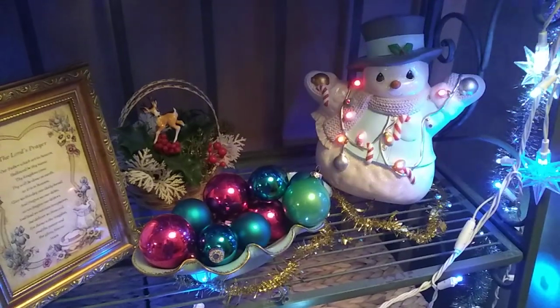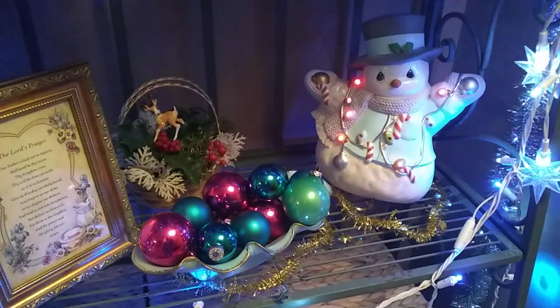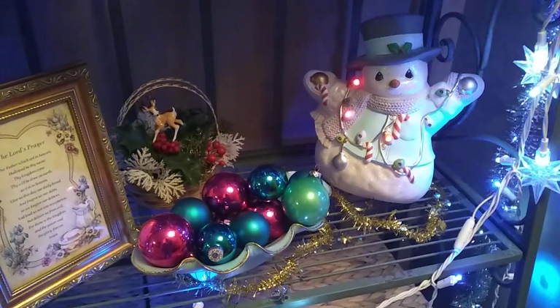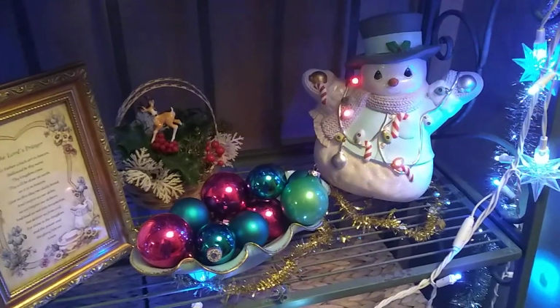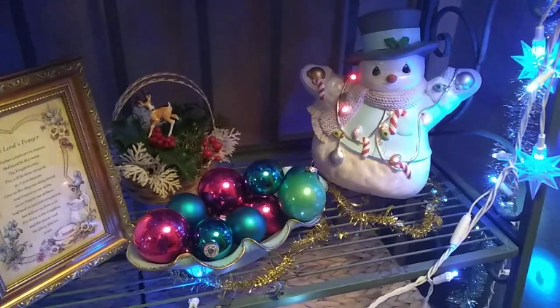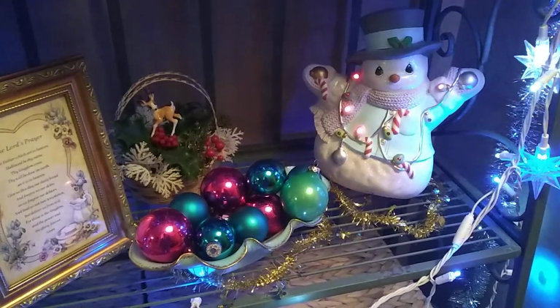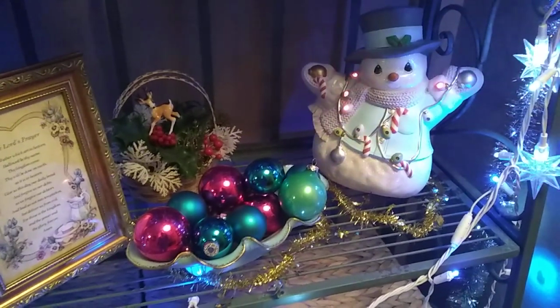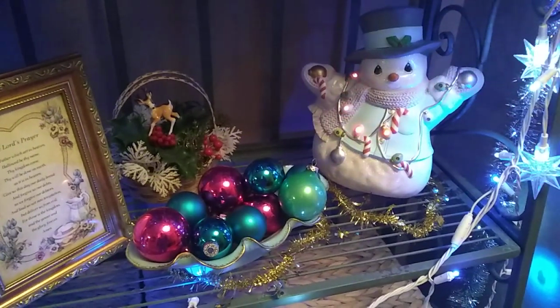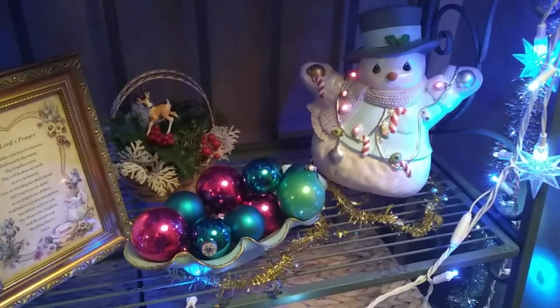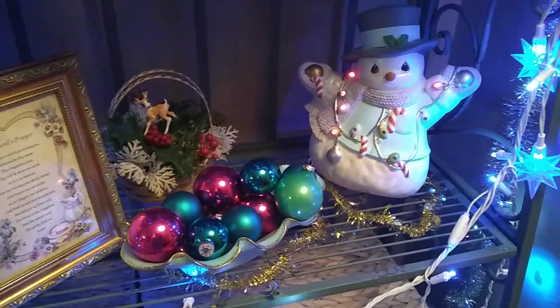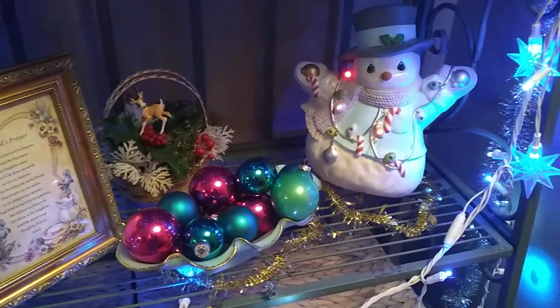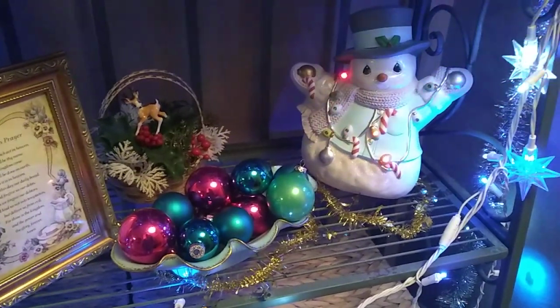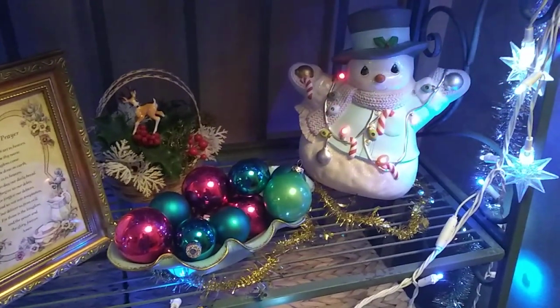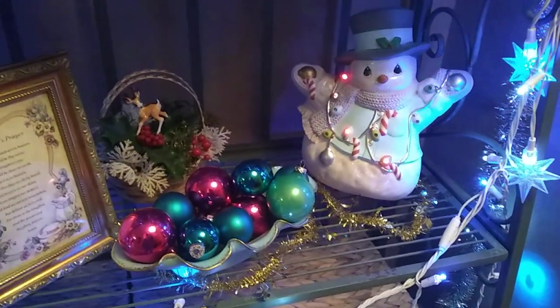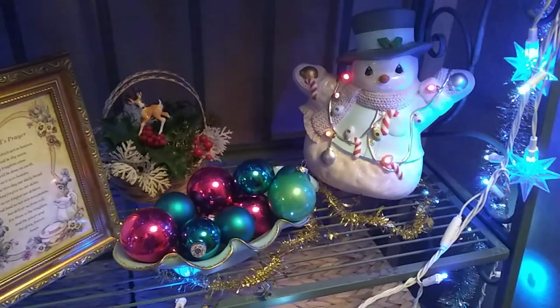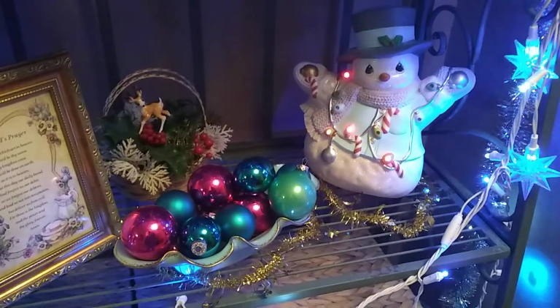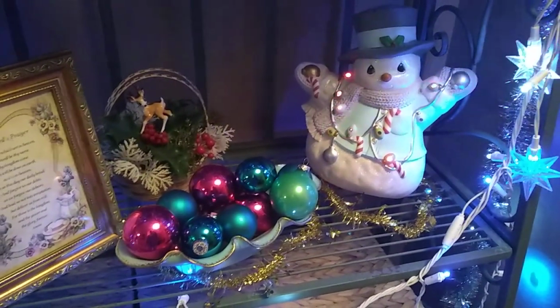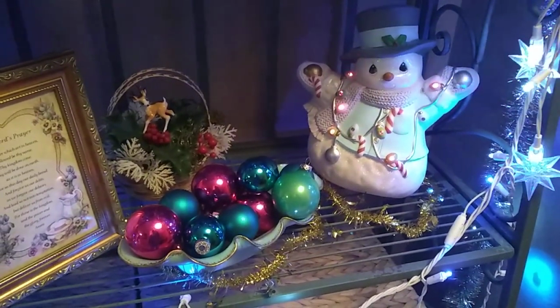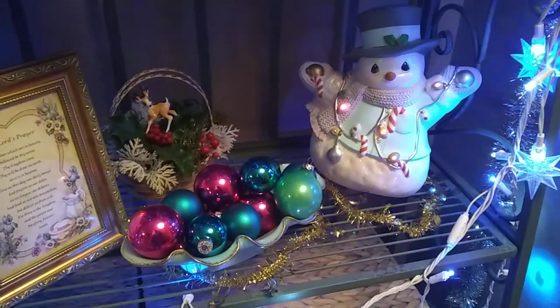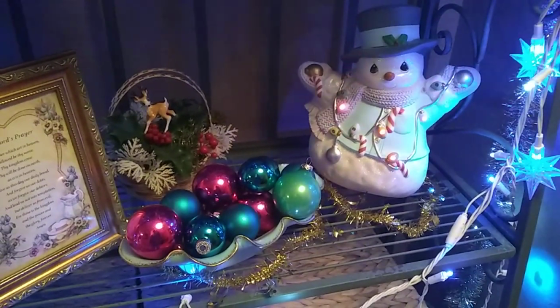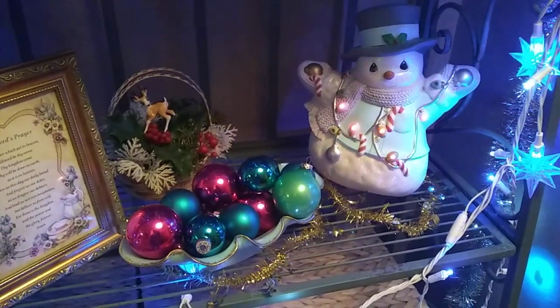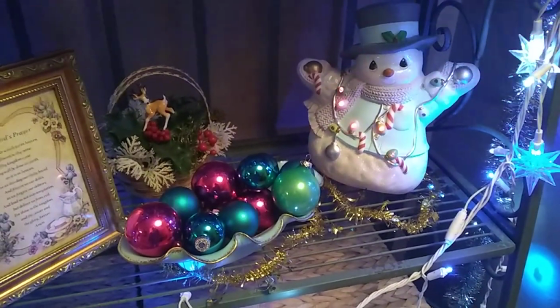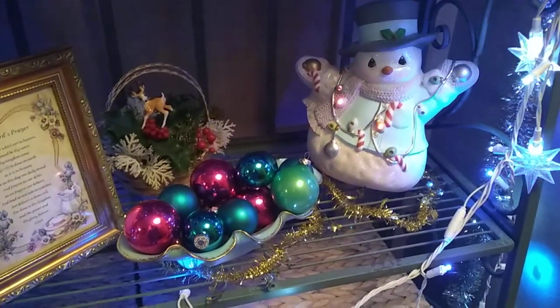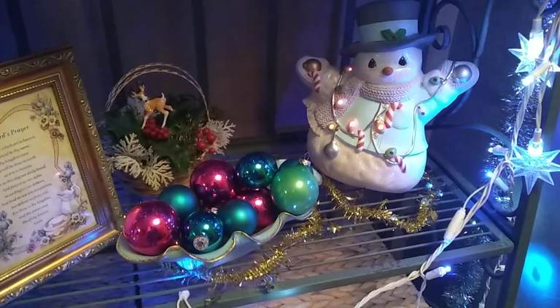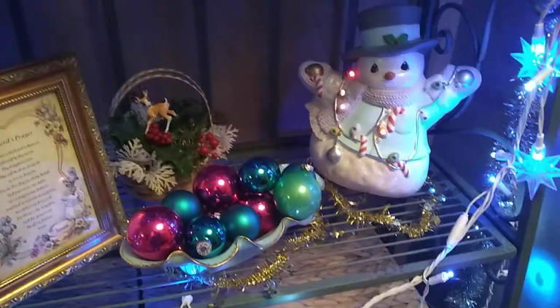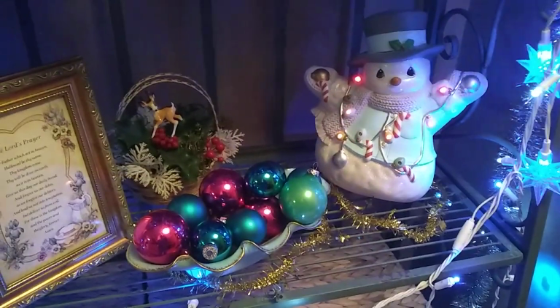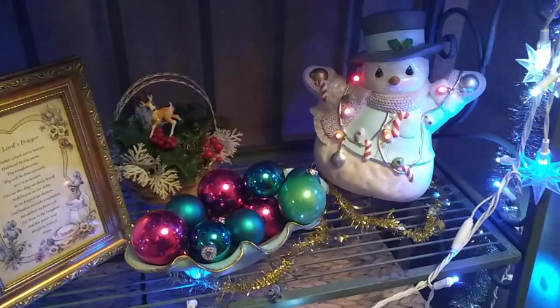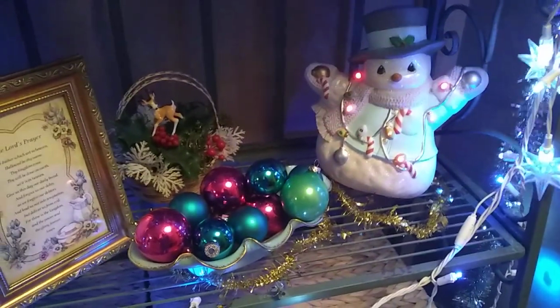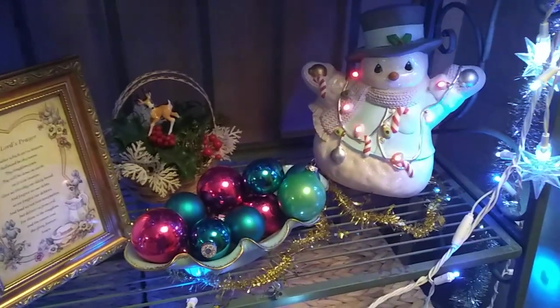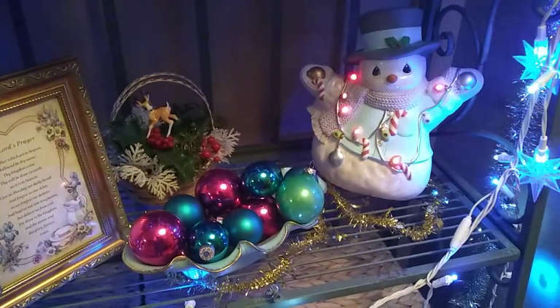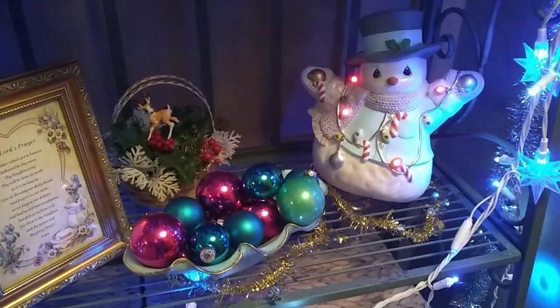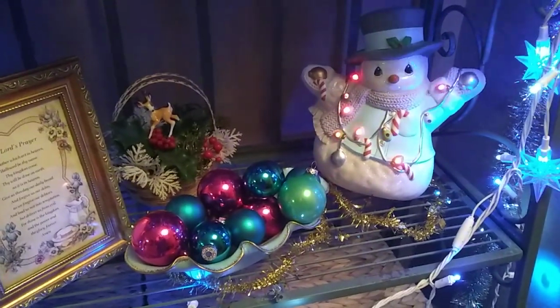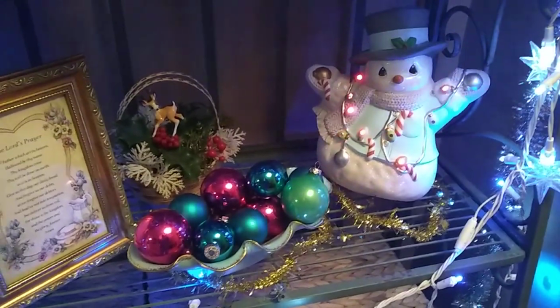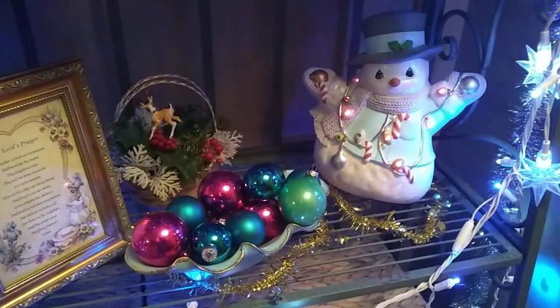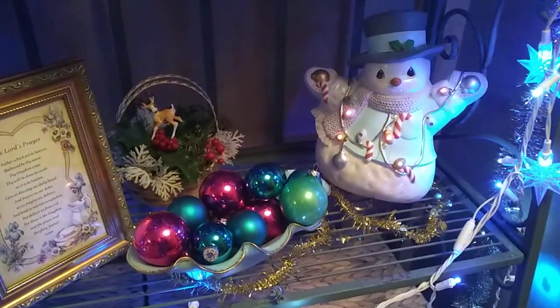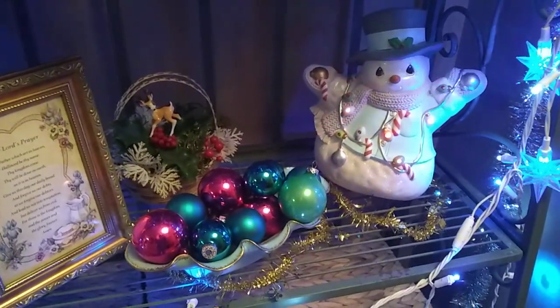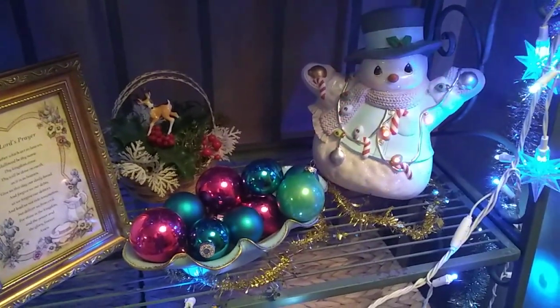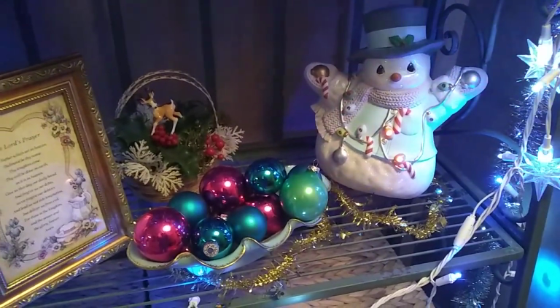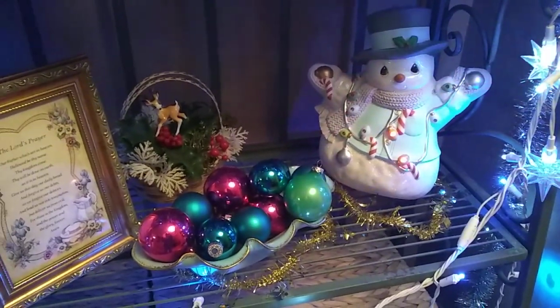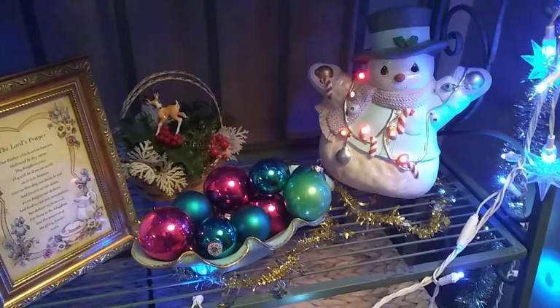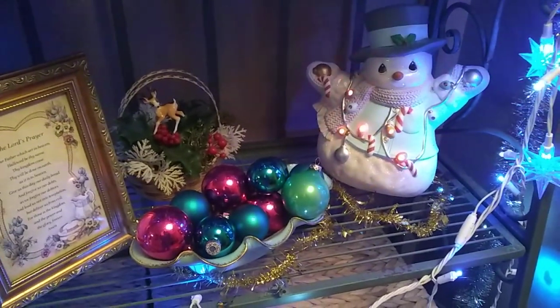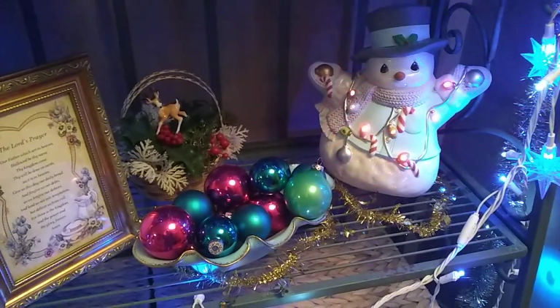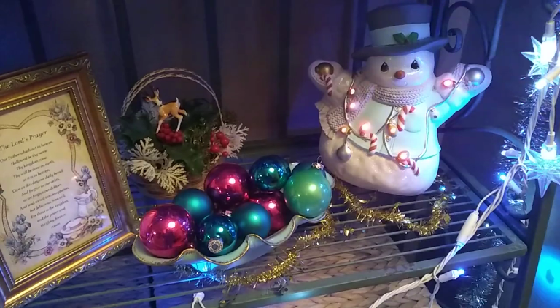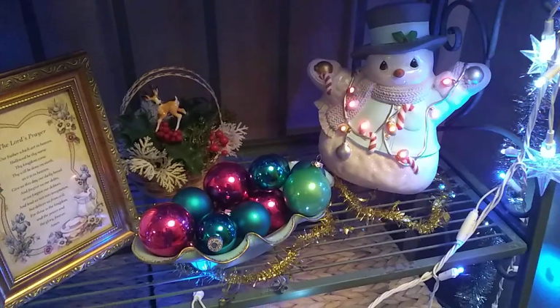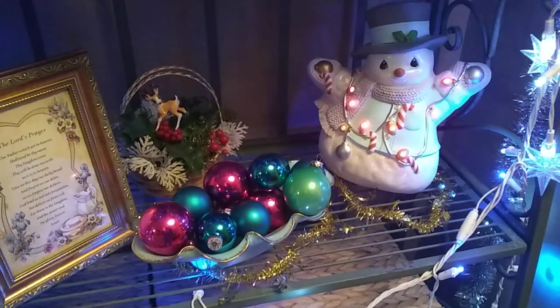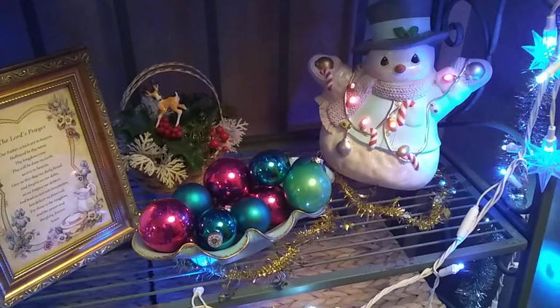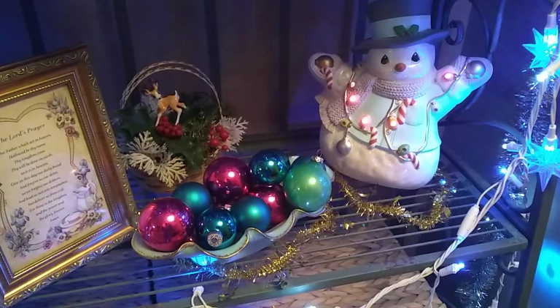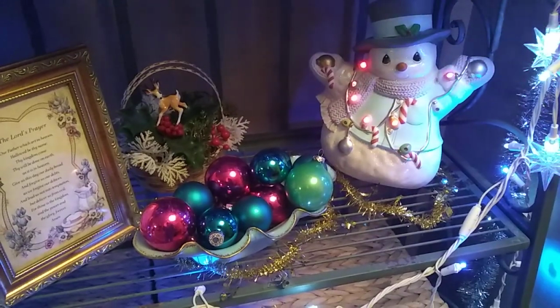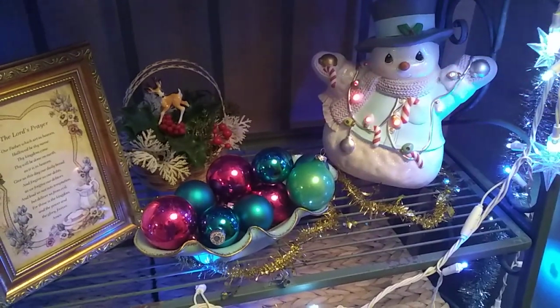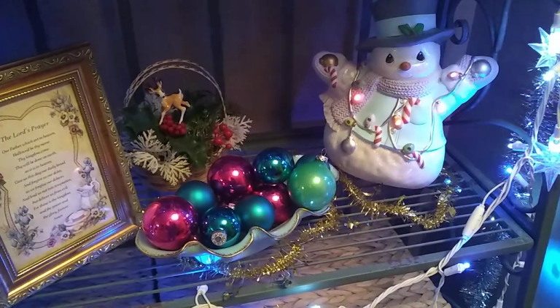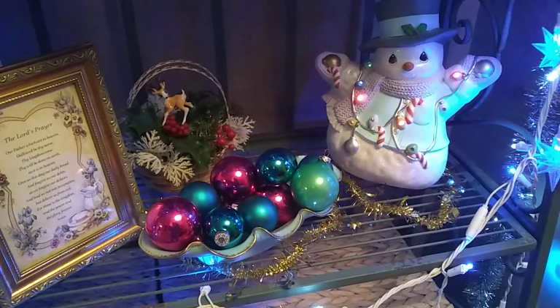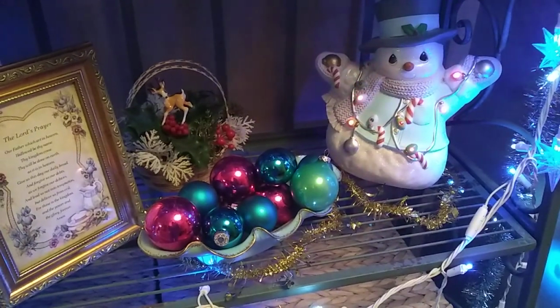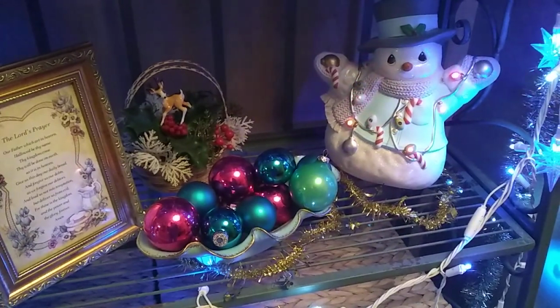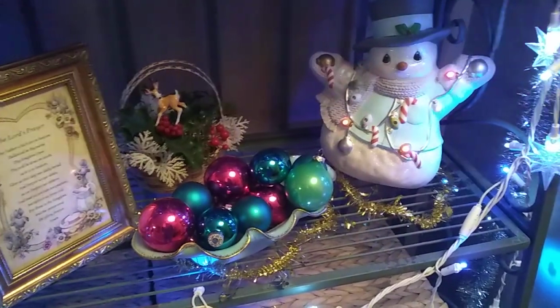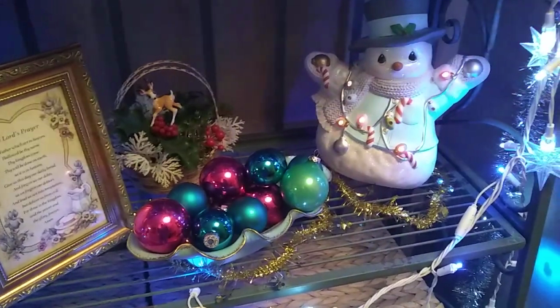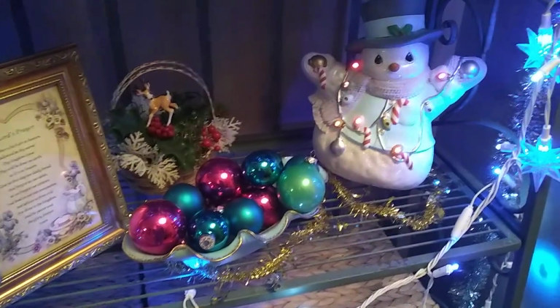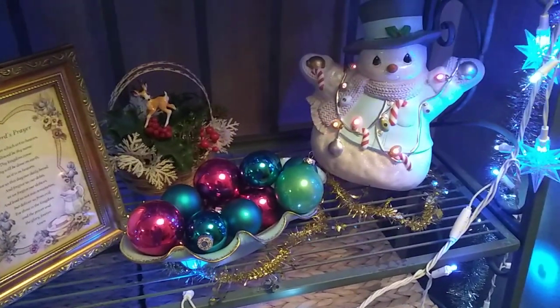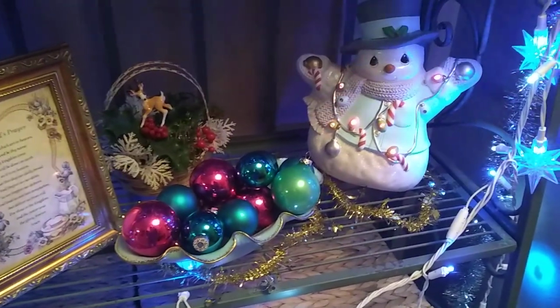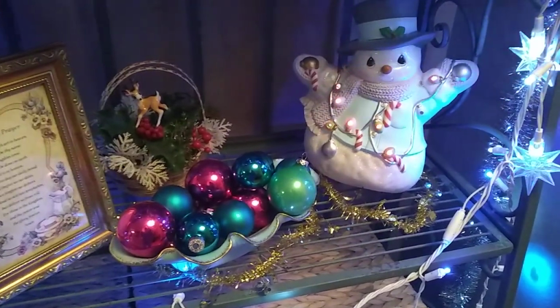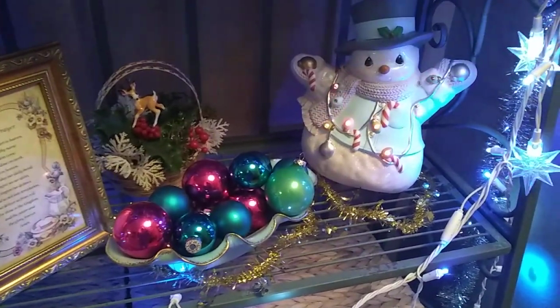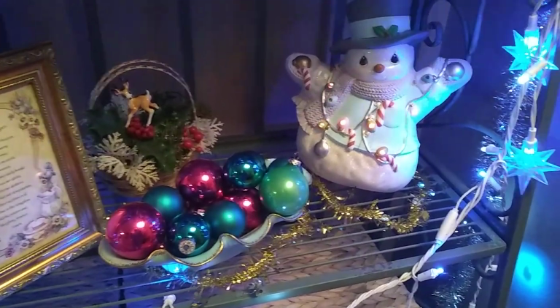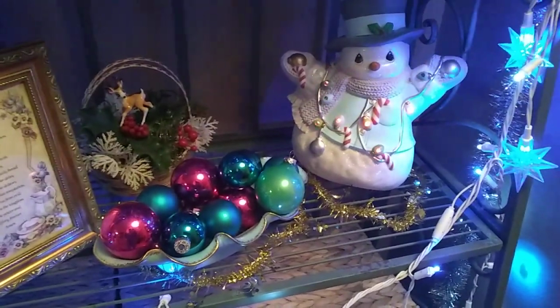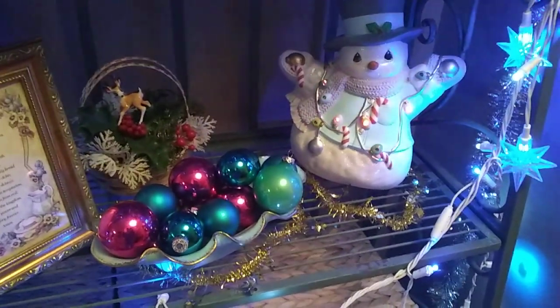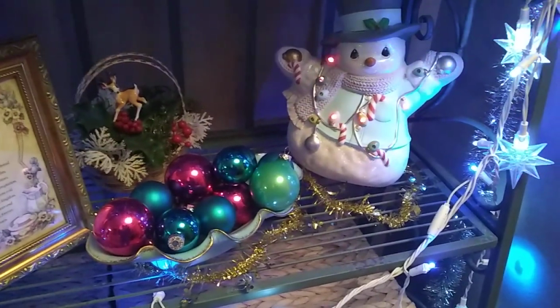Hi guys, this is Angie from Don't Pay Retail Thrift and I'm going to do a part three, and hopefully the last part, of my Christmas decoration tour.